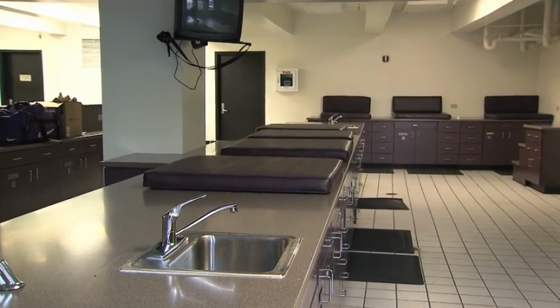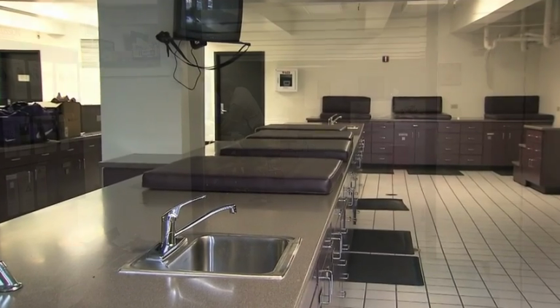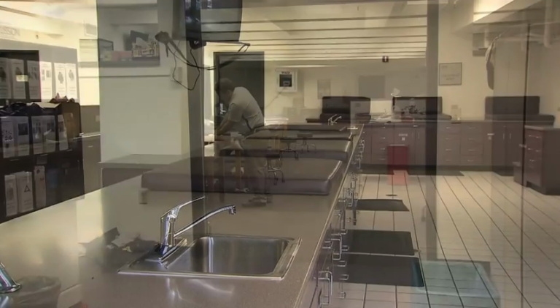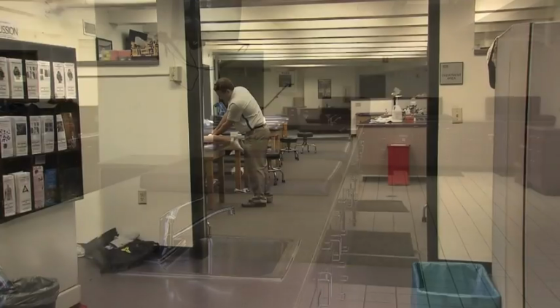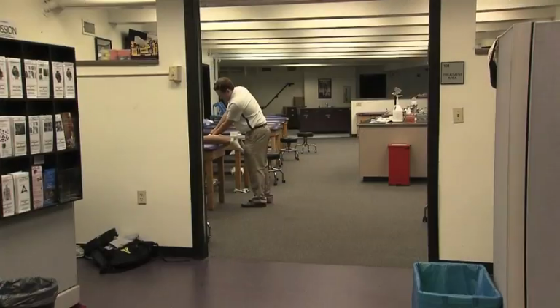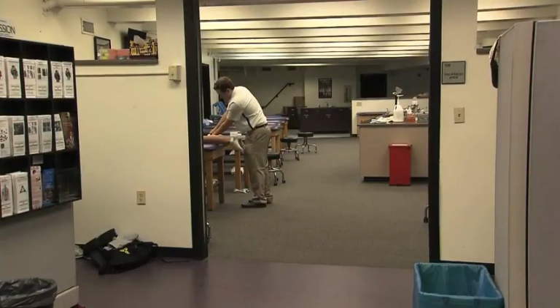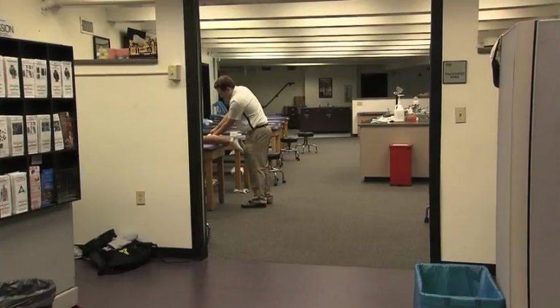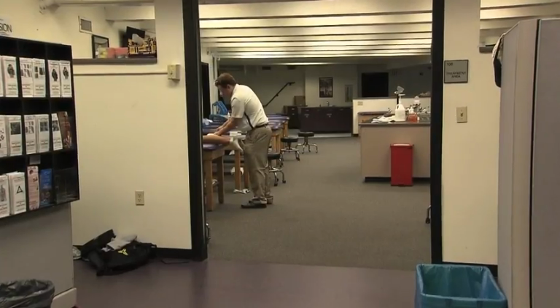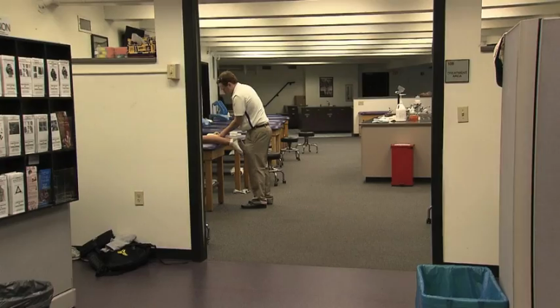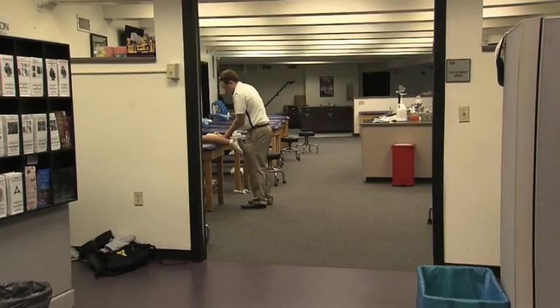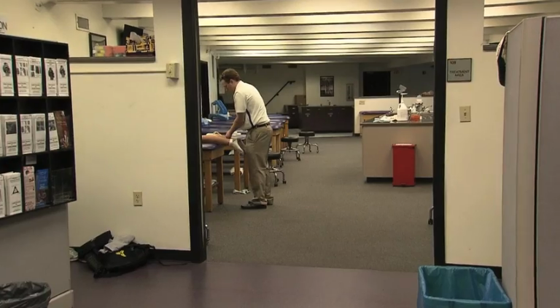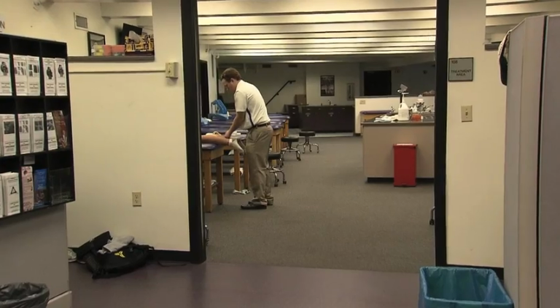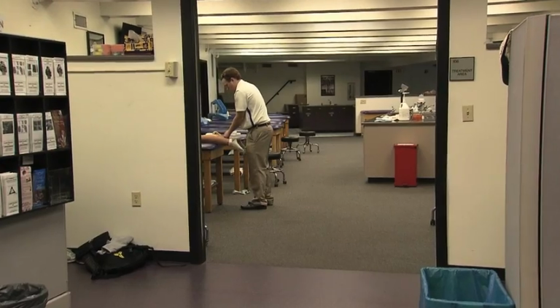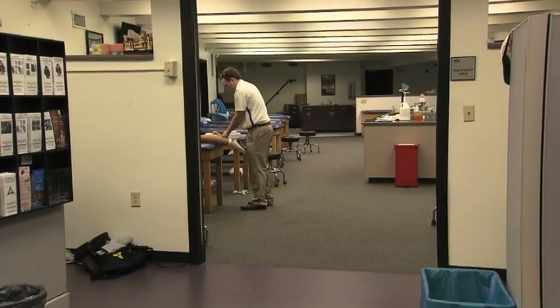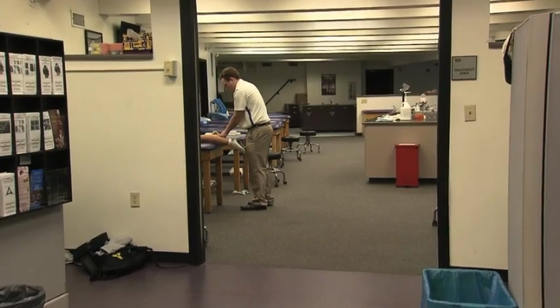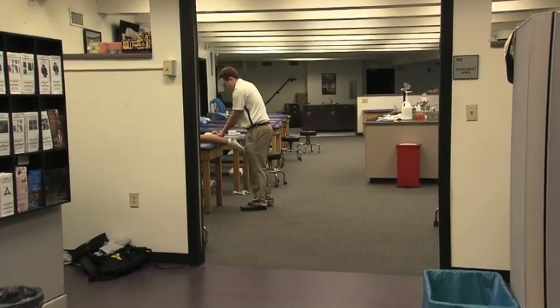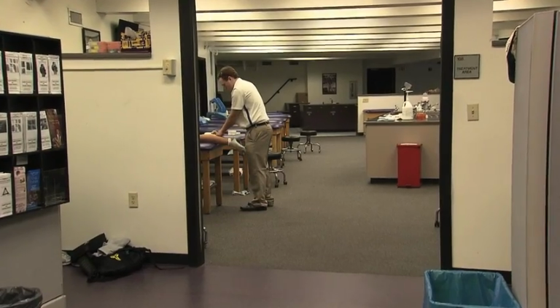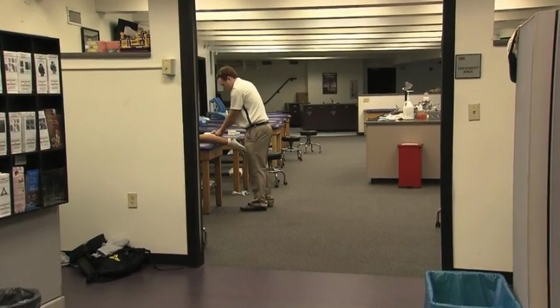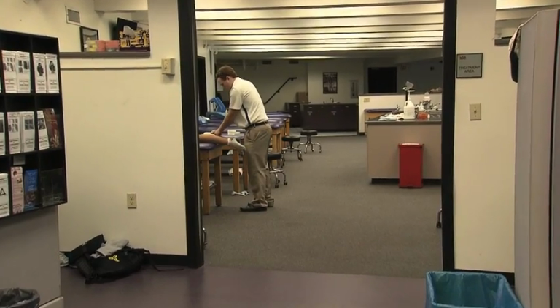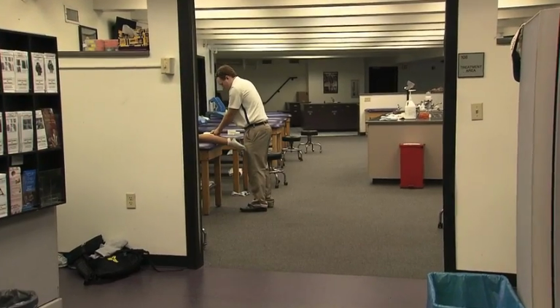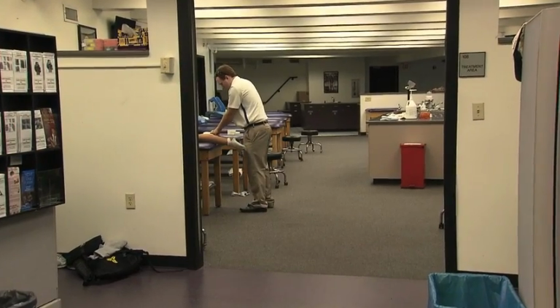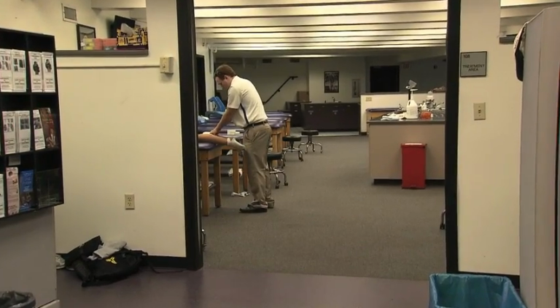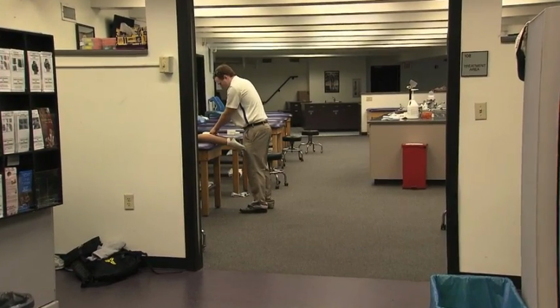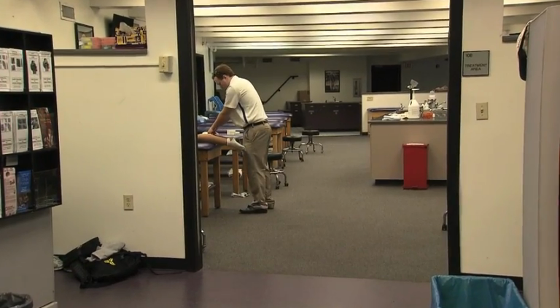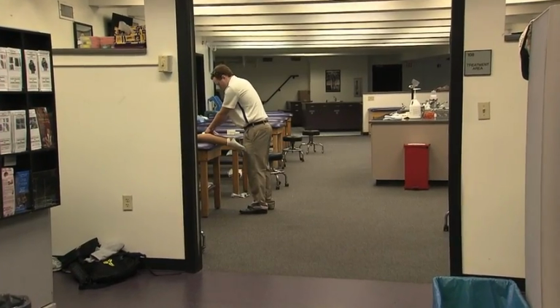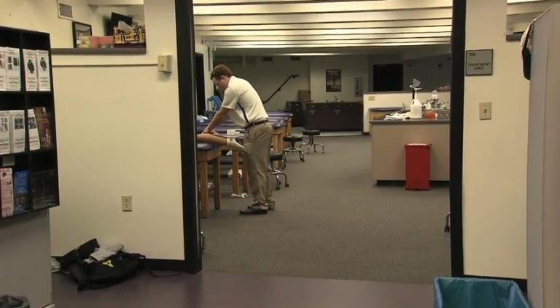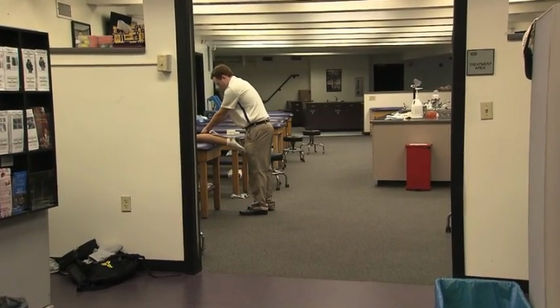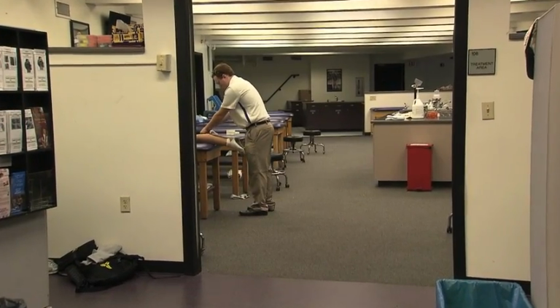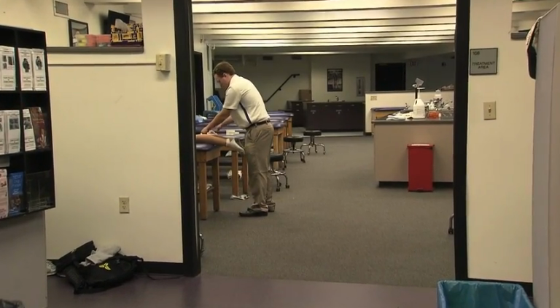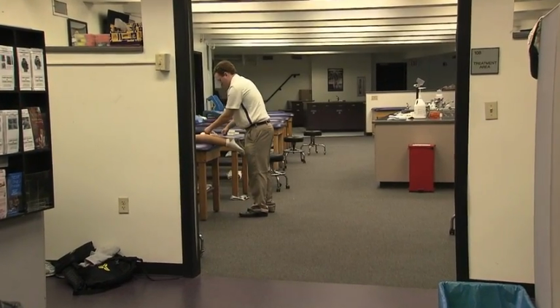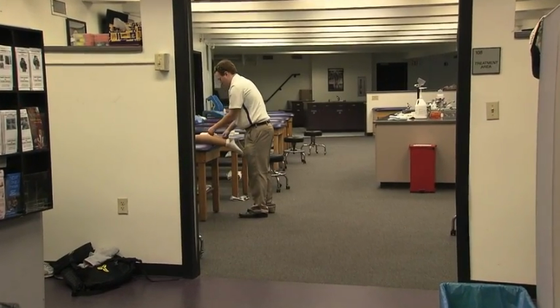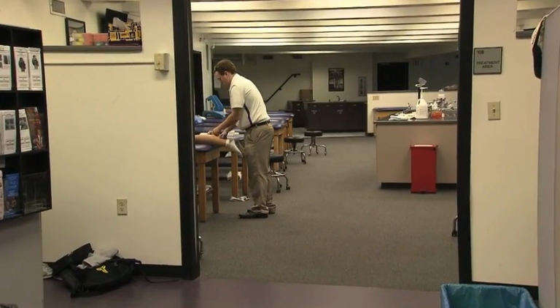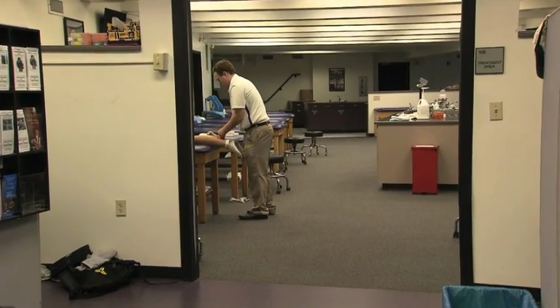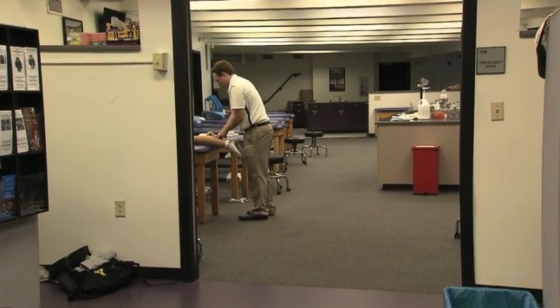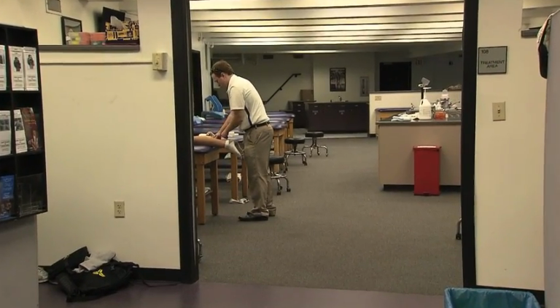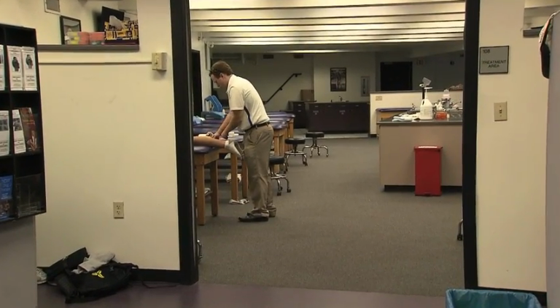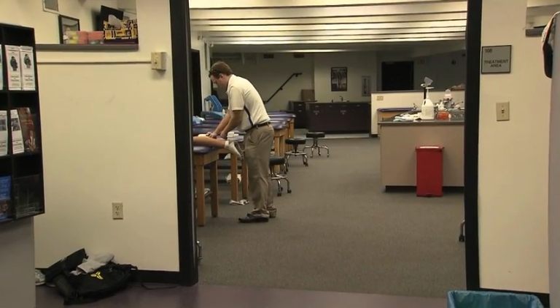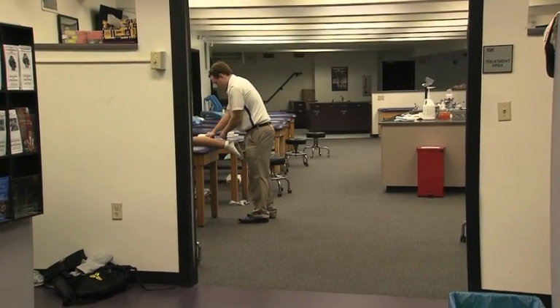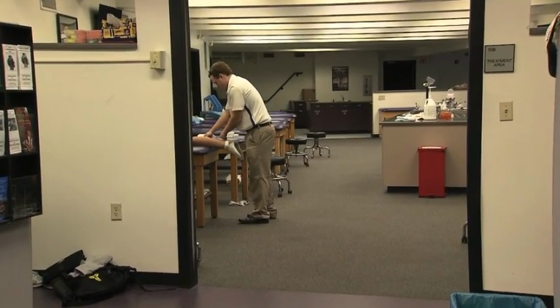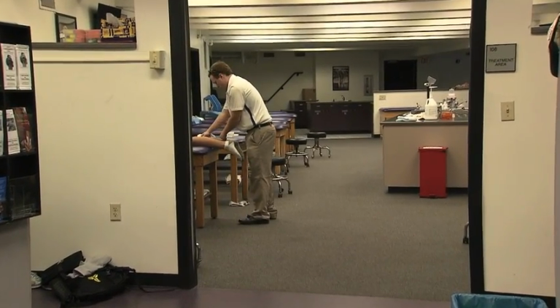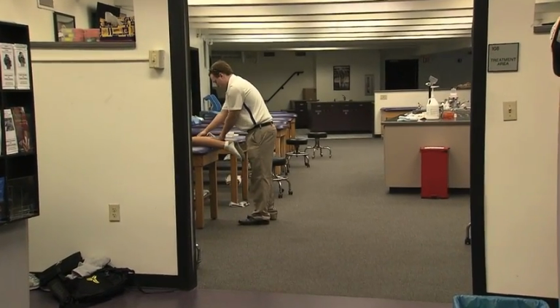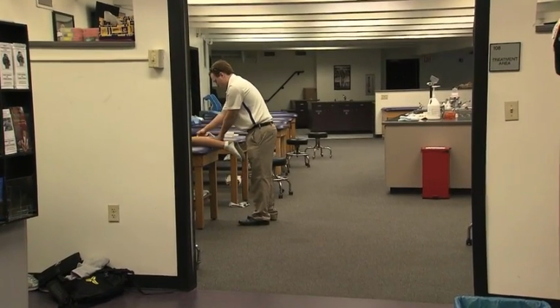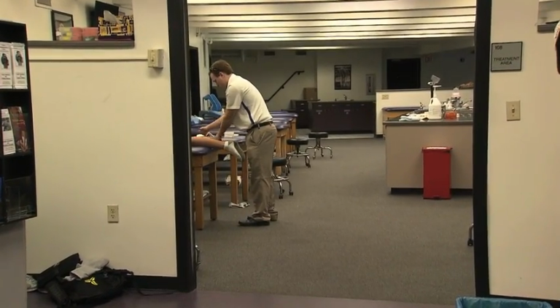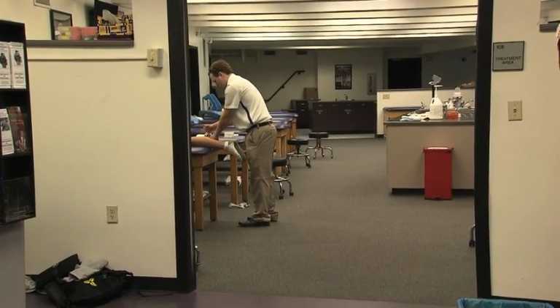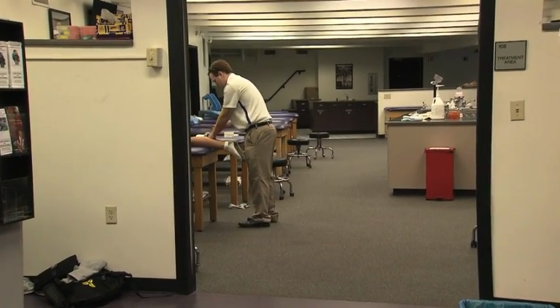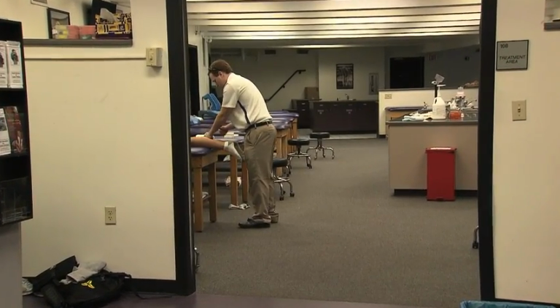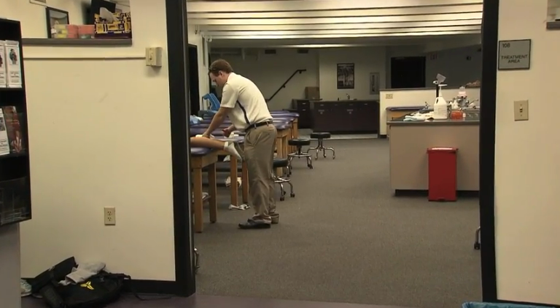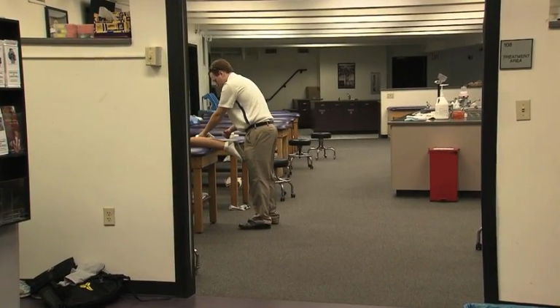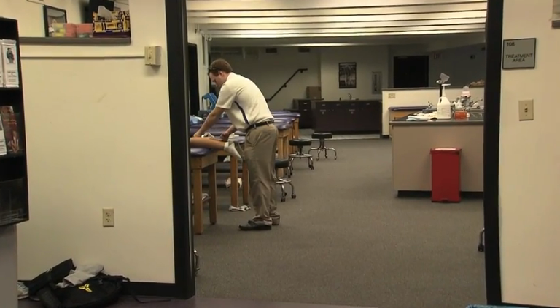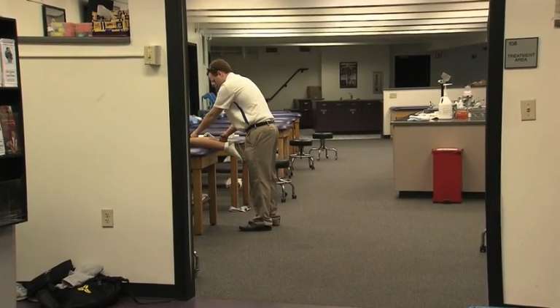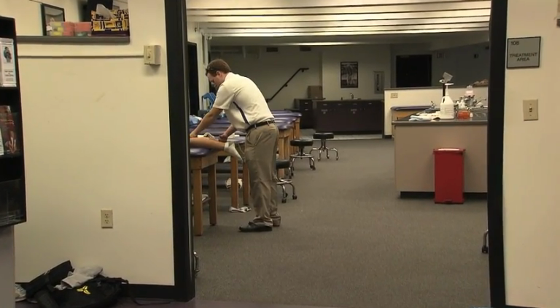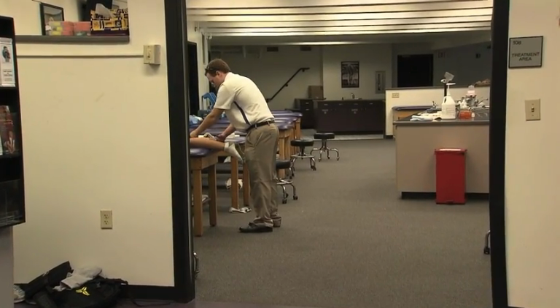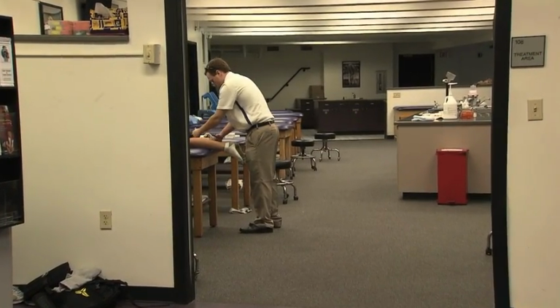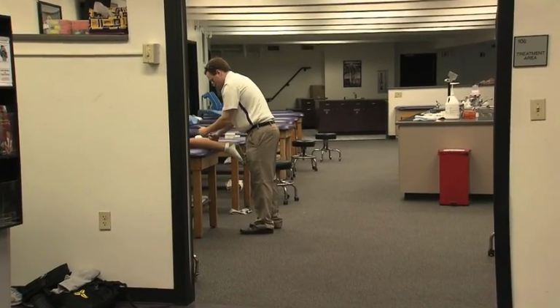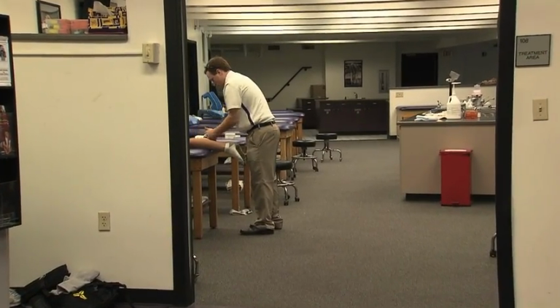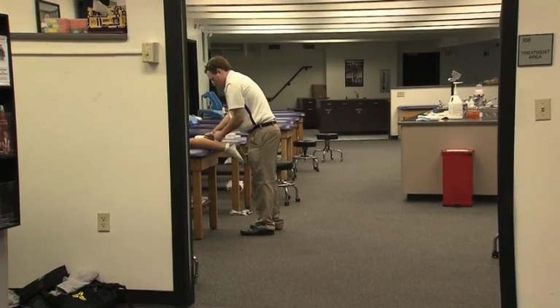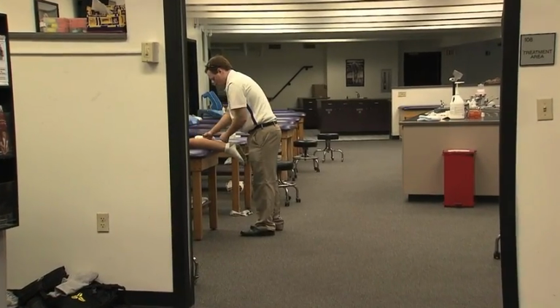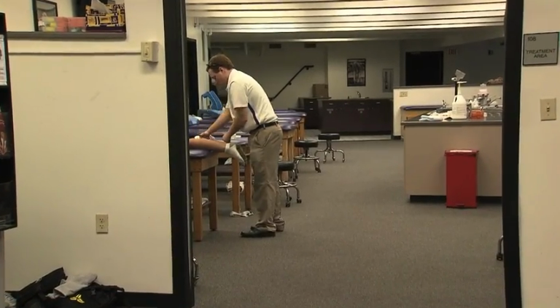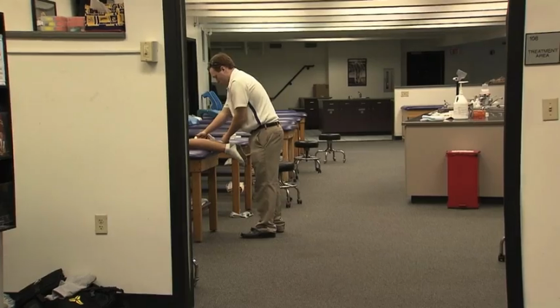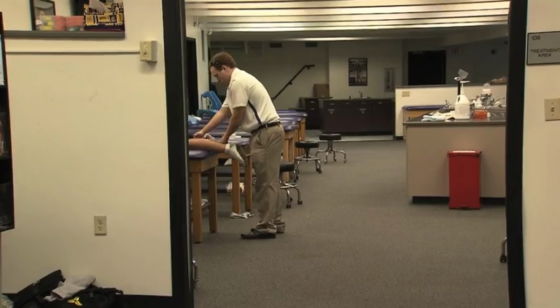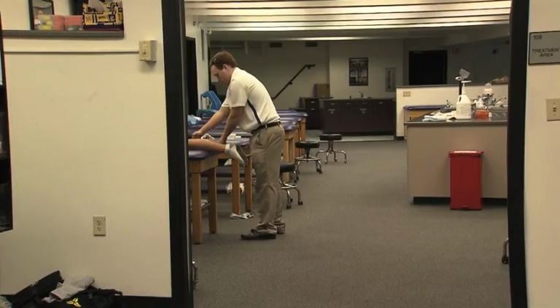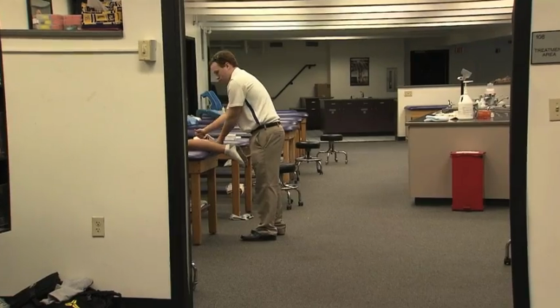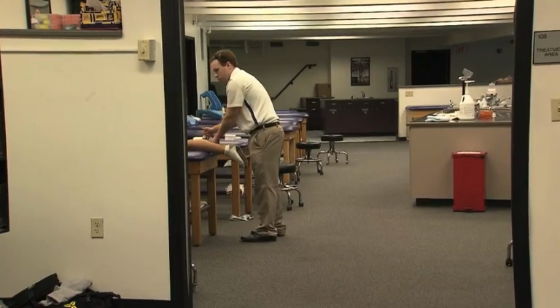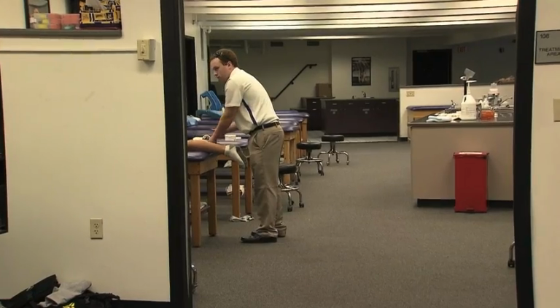In addition to a first-class training staff, gymnastics has the opportunity to meet weekly with a massage therapist.